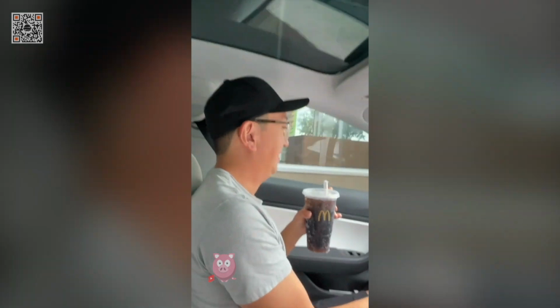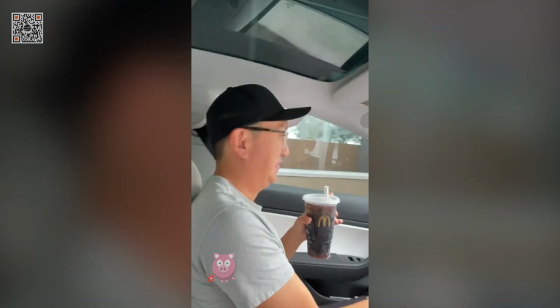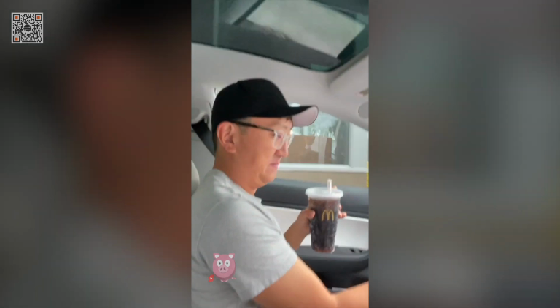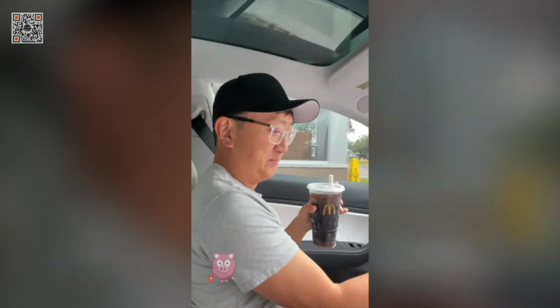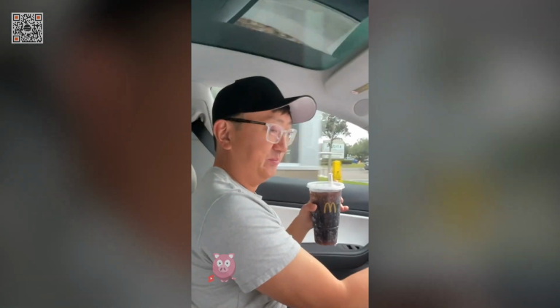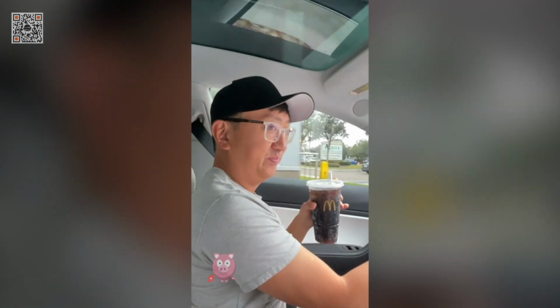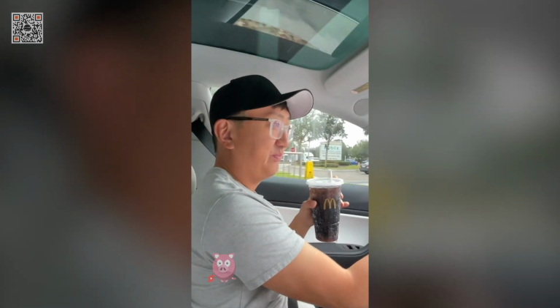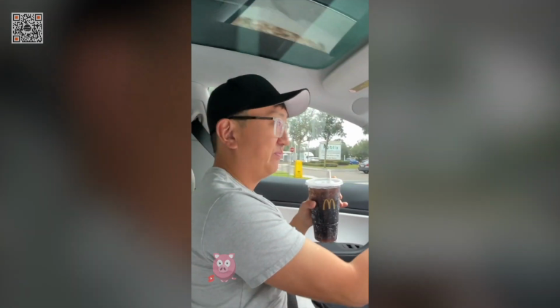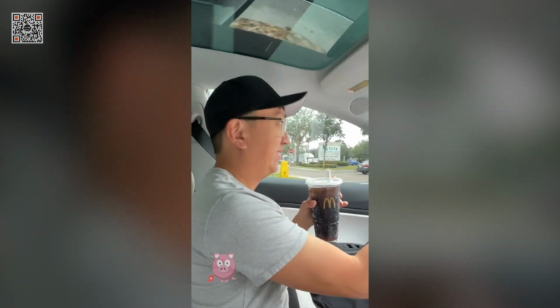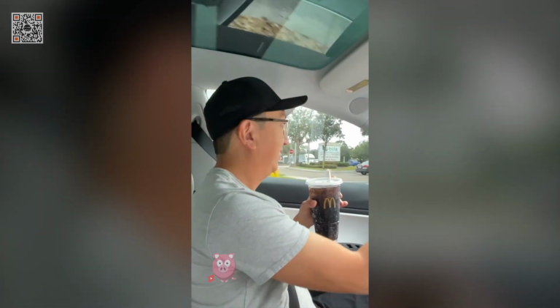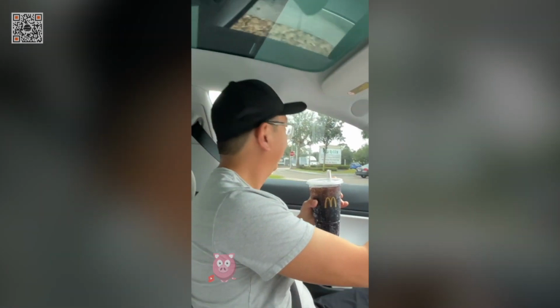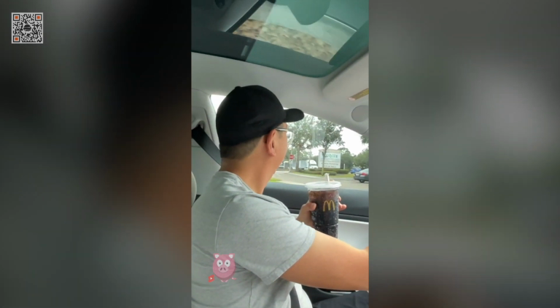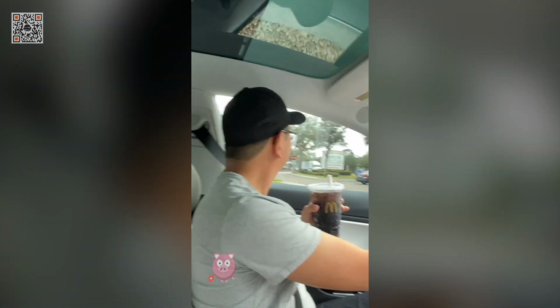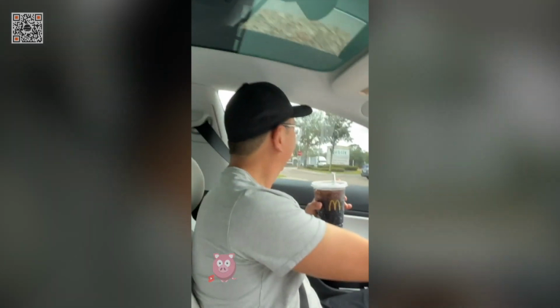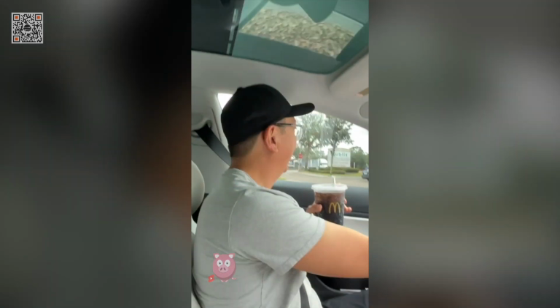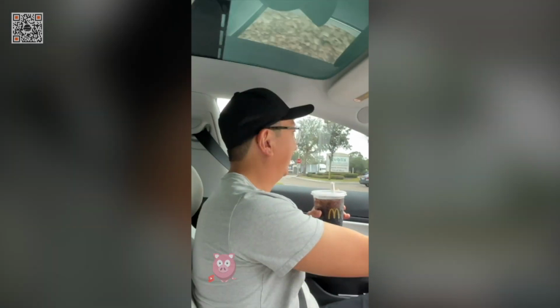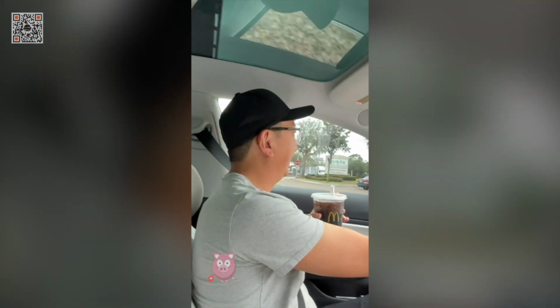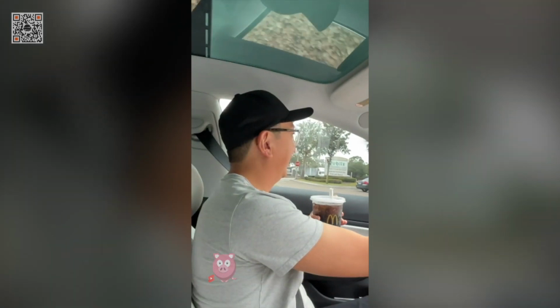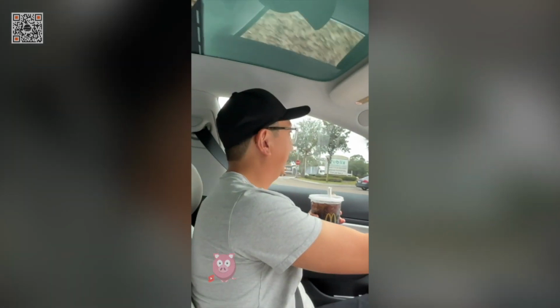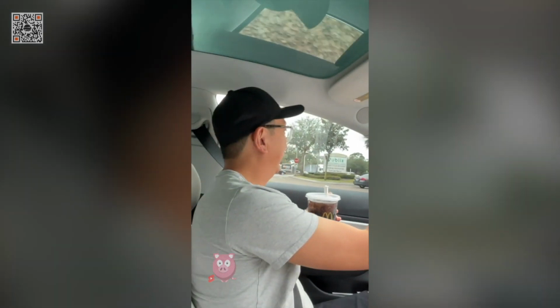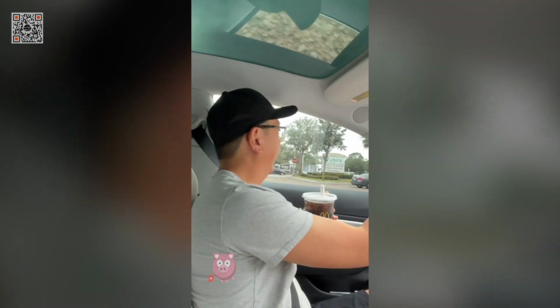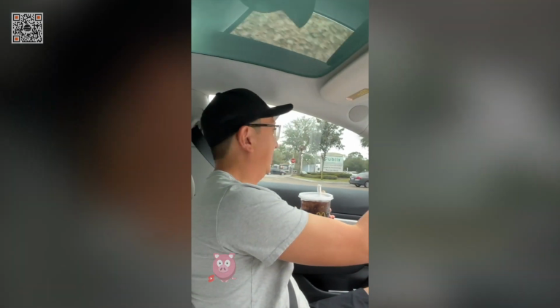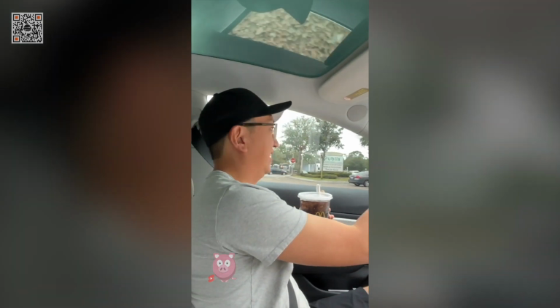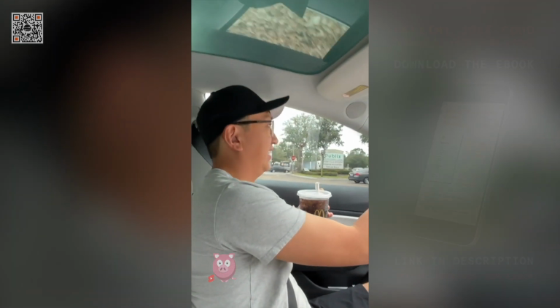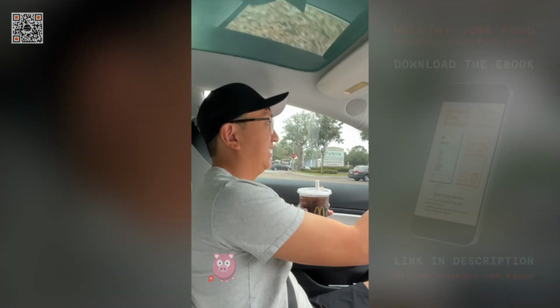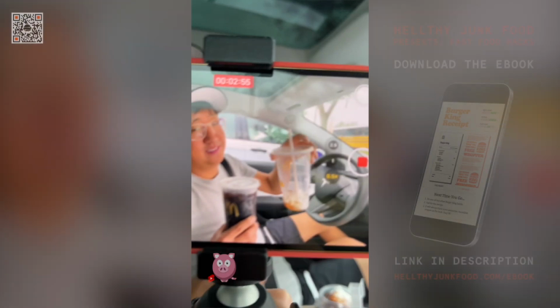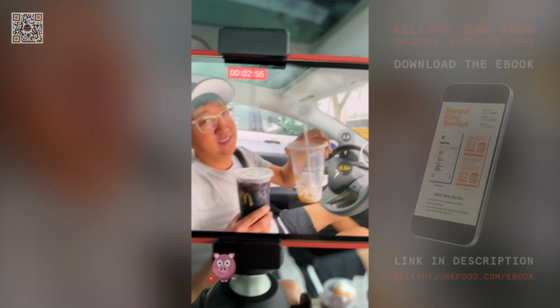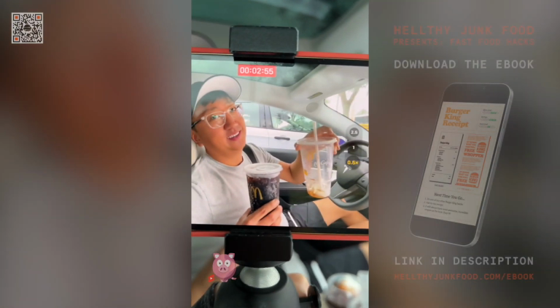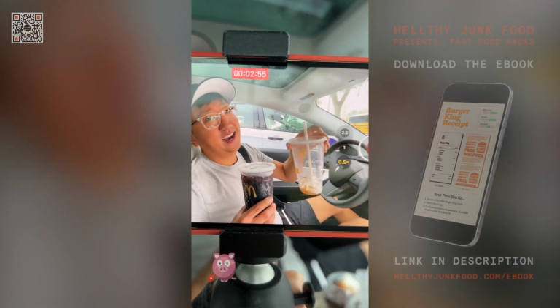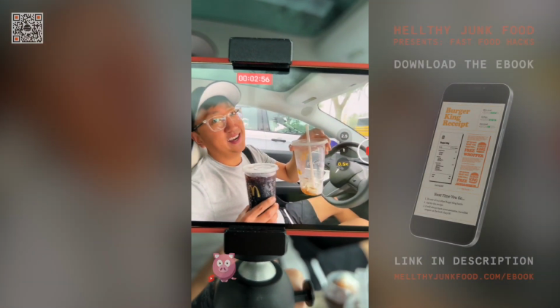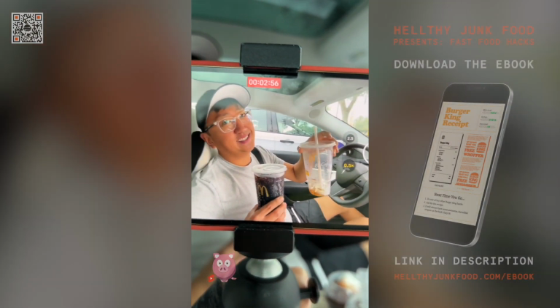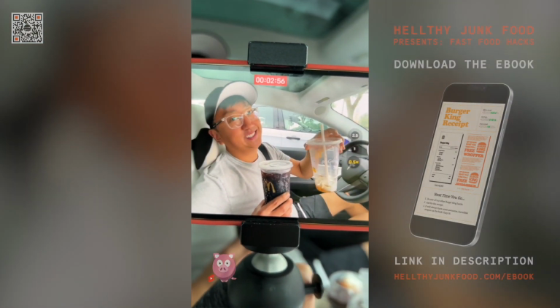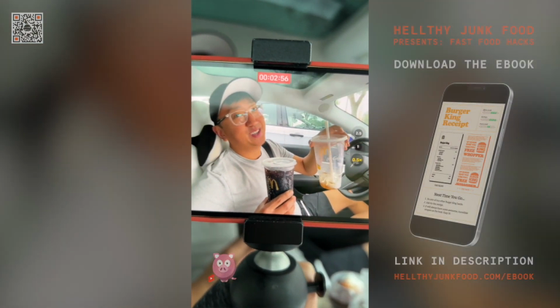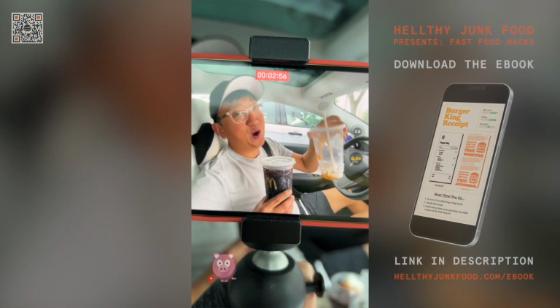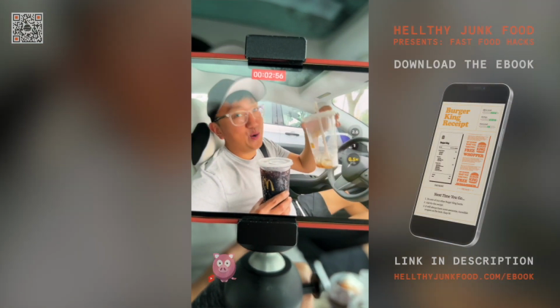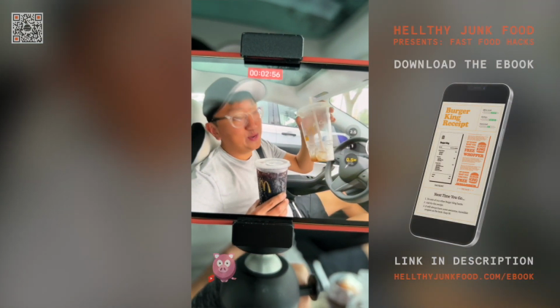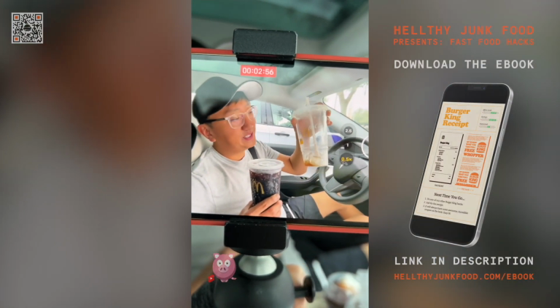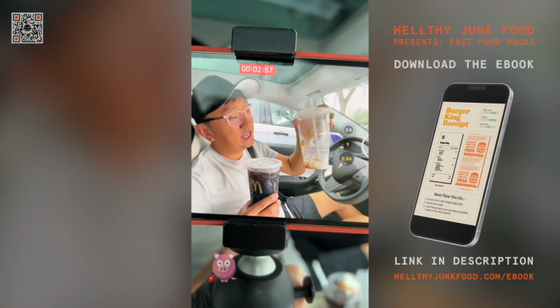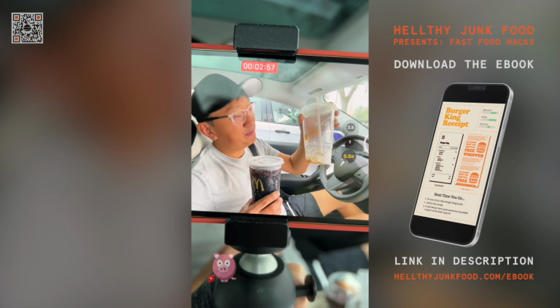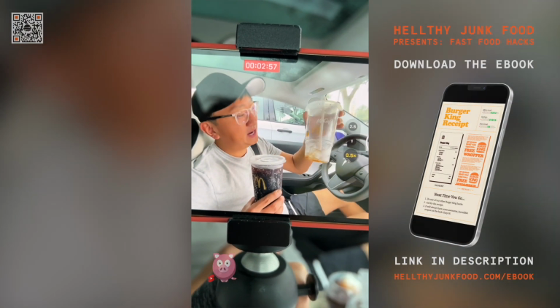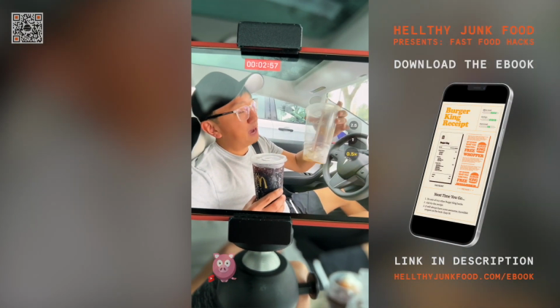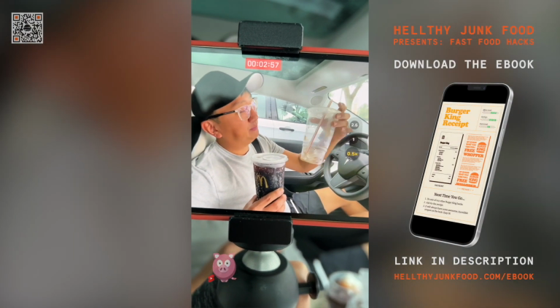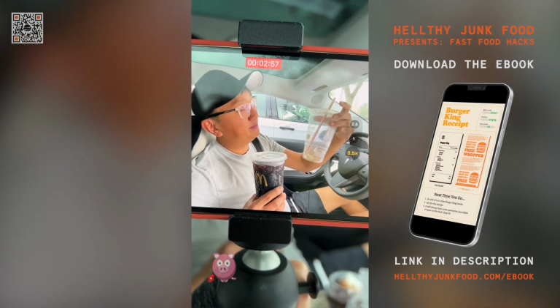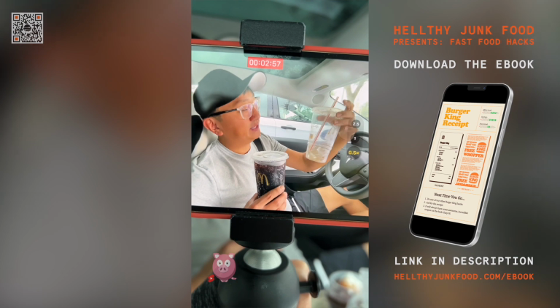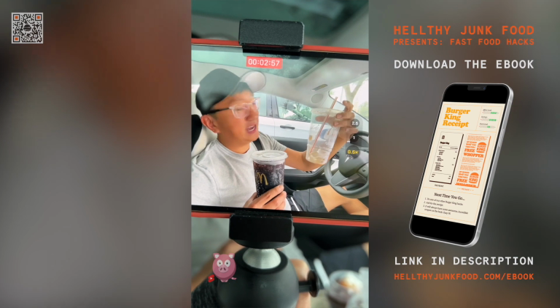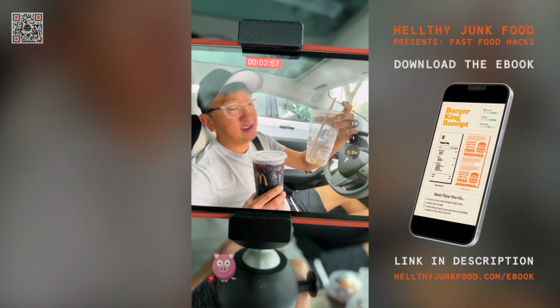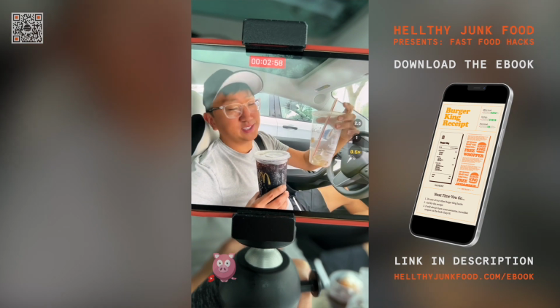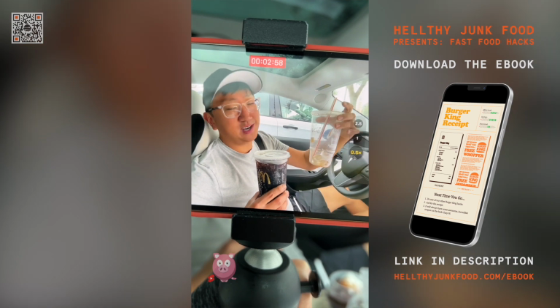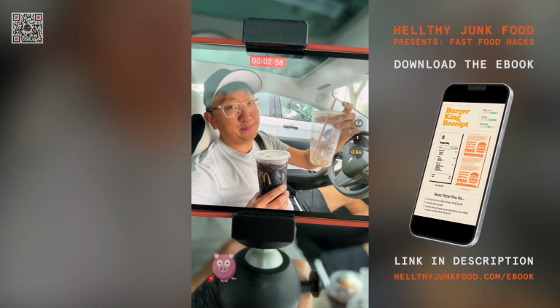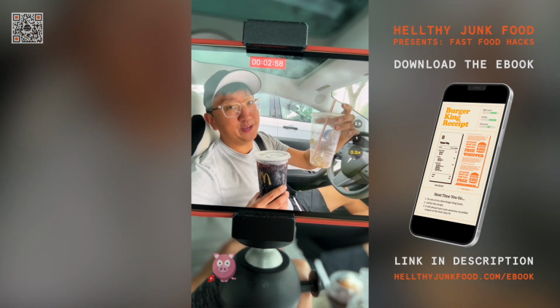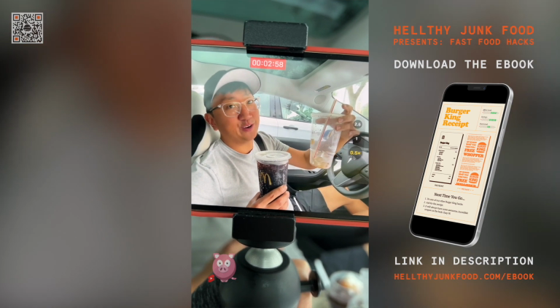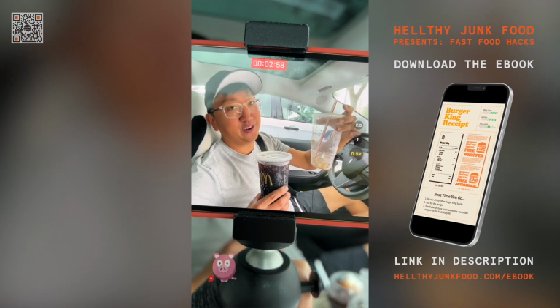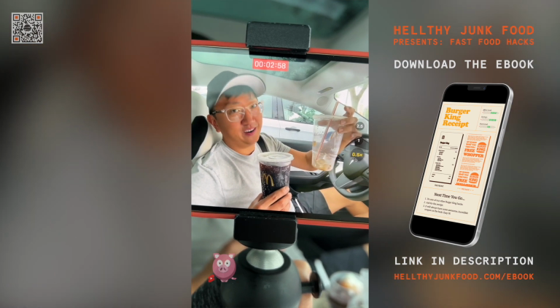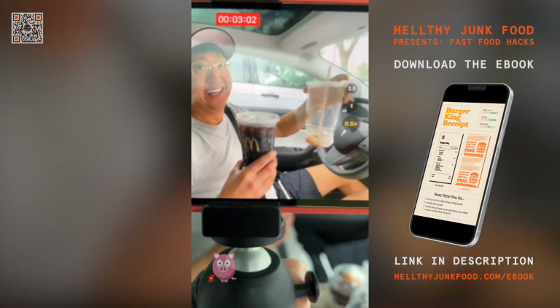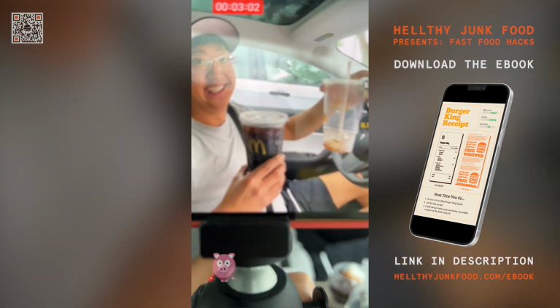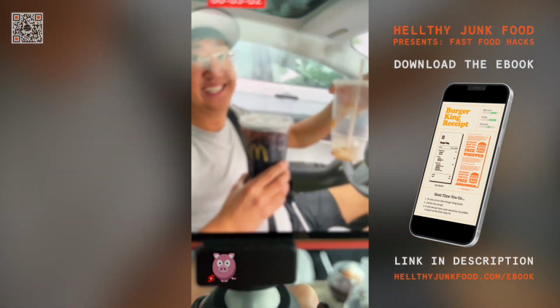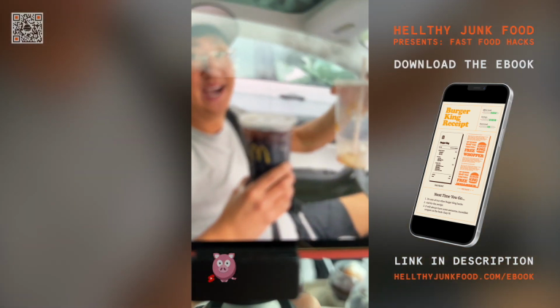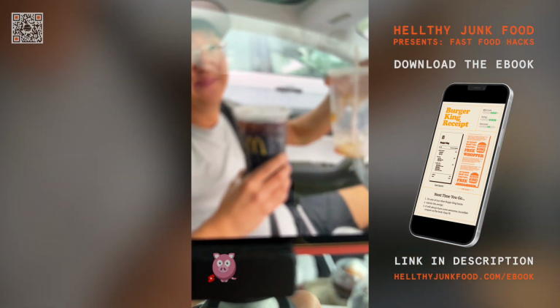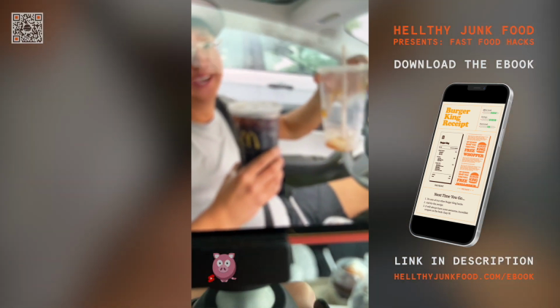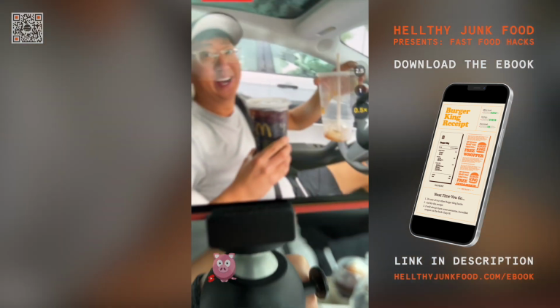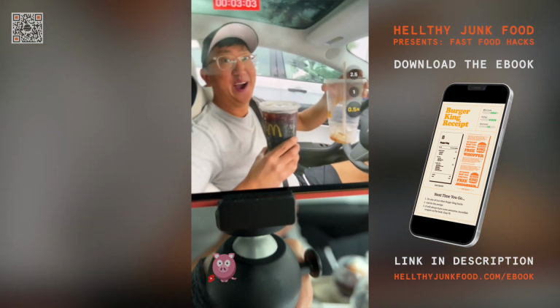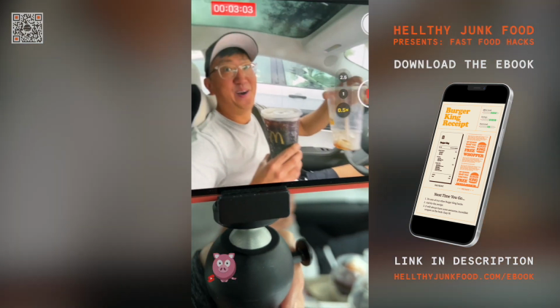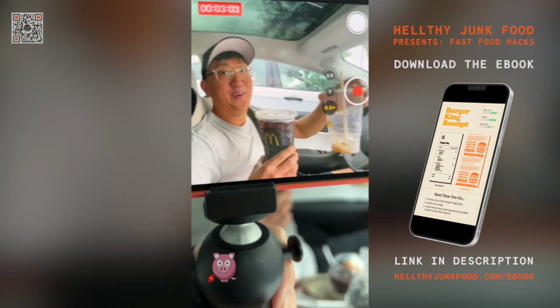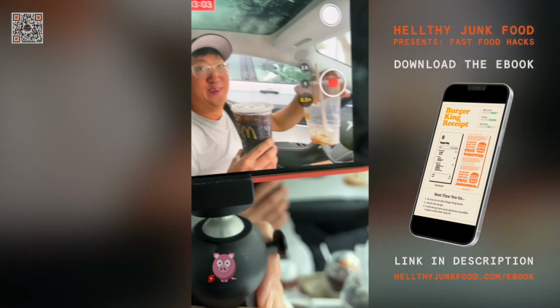You're just gonna carry that cup with you everywhere you go. Always keep an empty McDonald's cup in your car or you're getting ripped off.